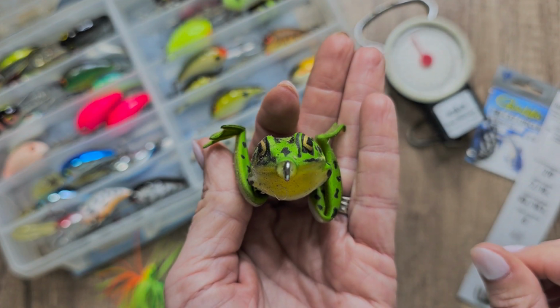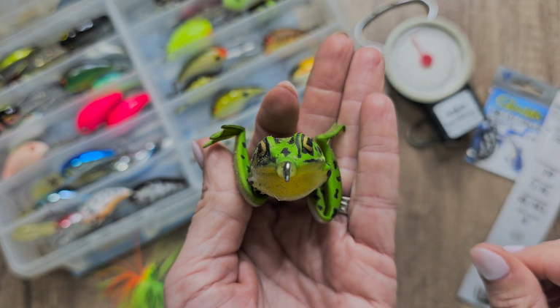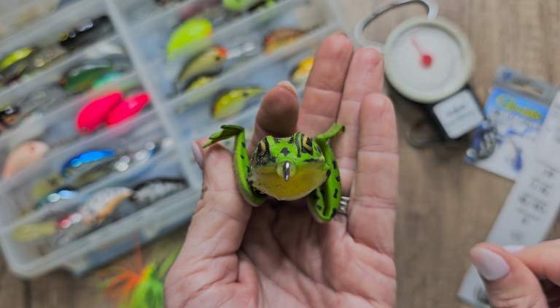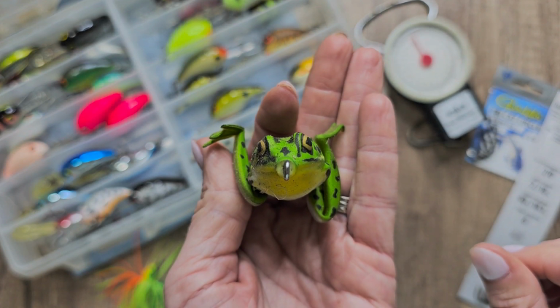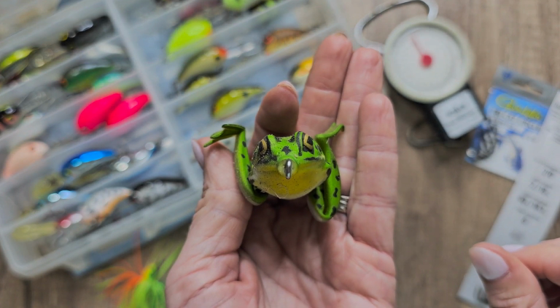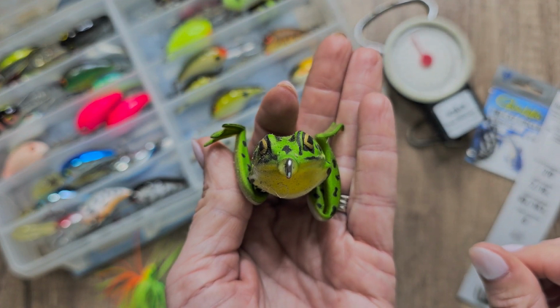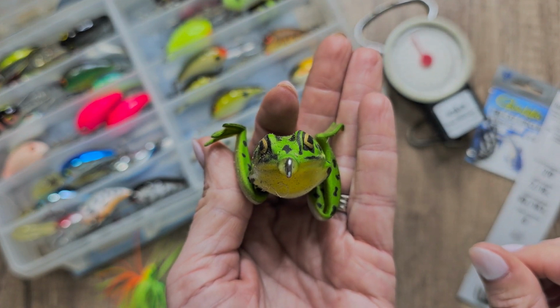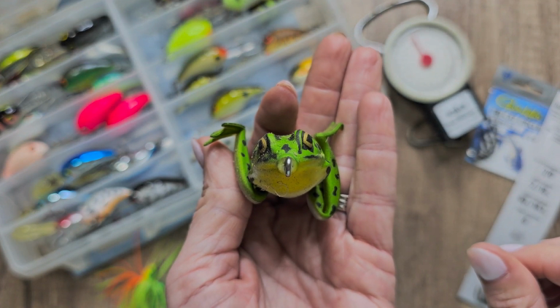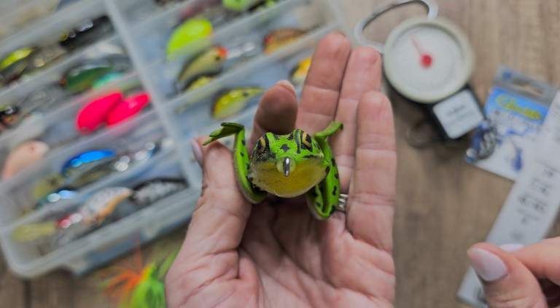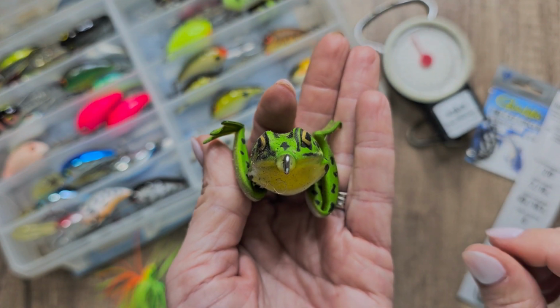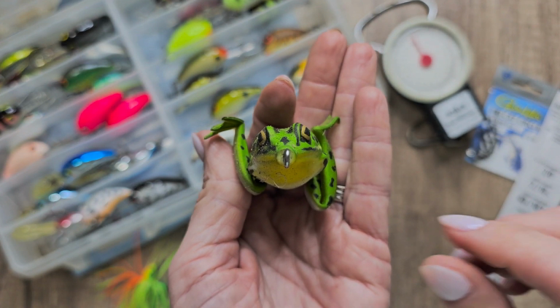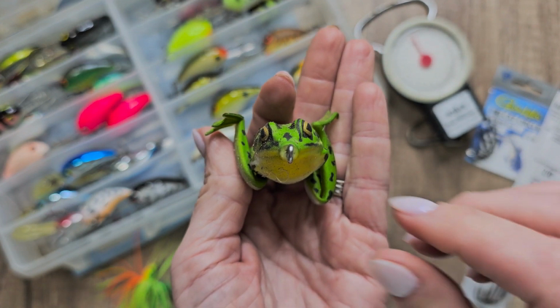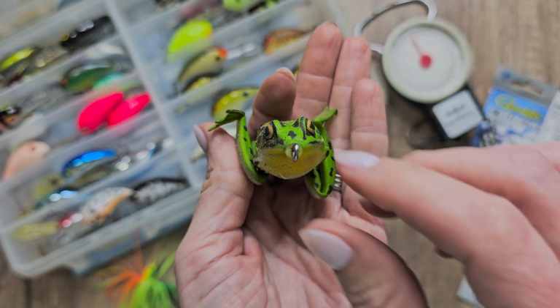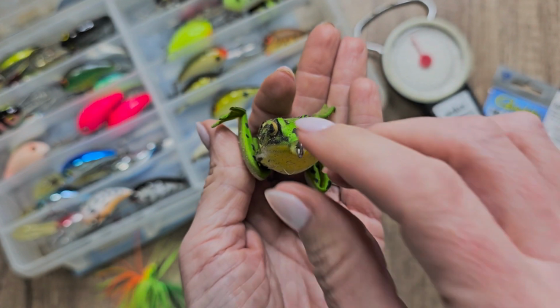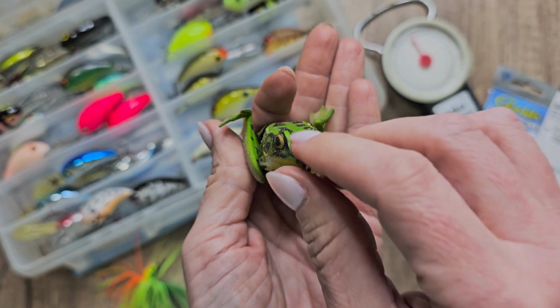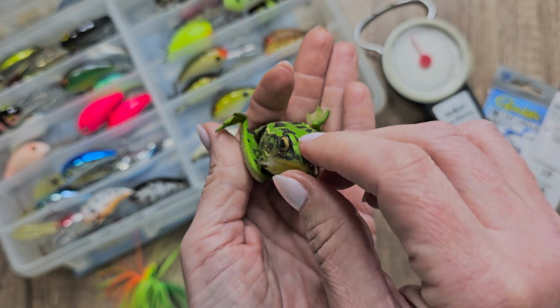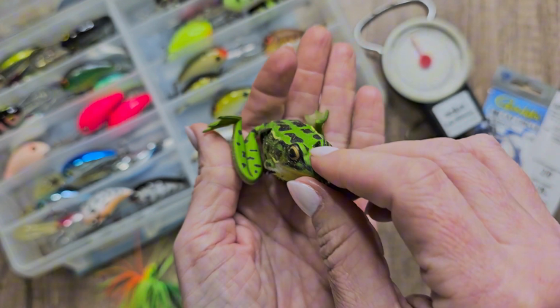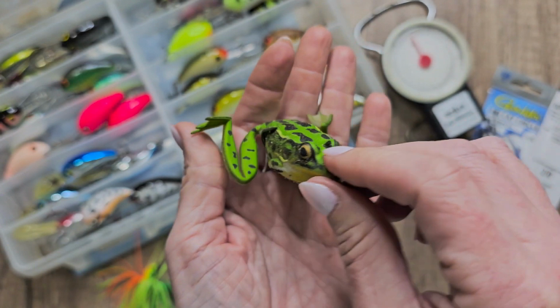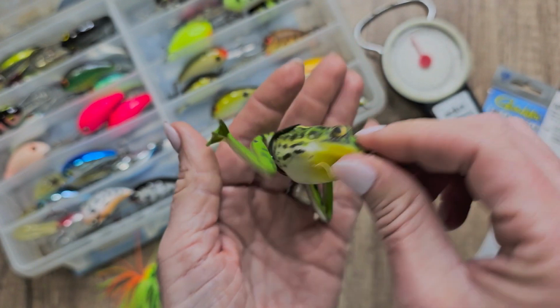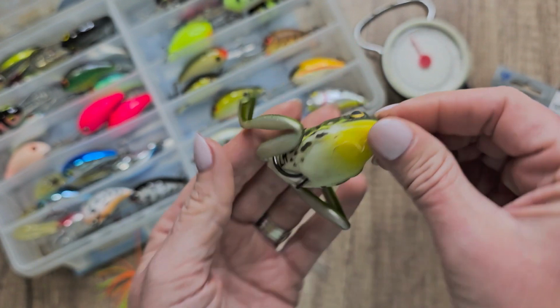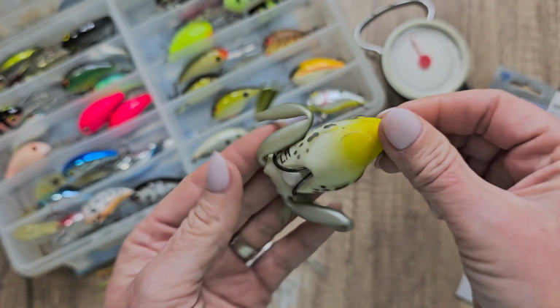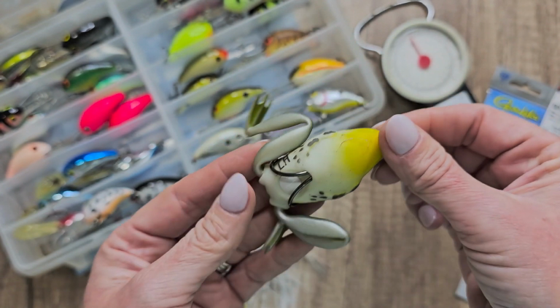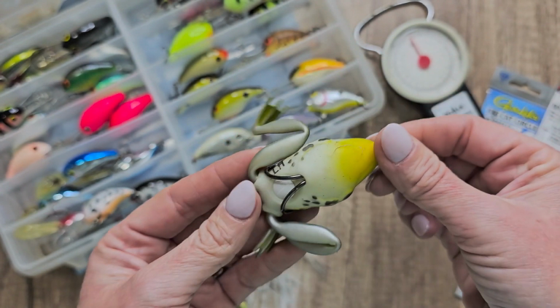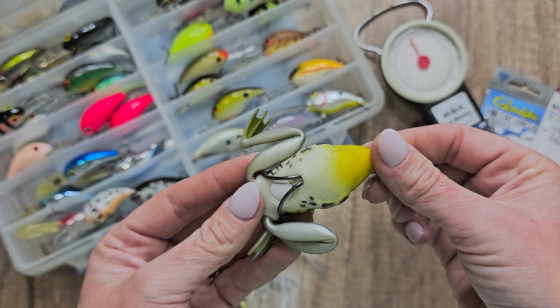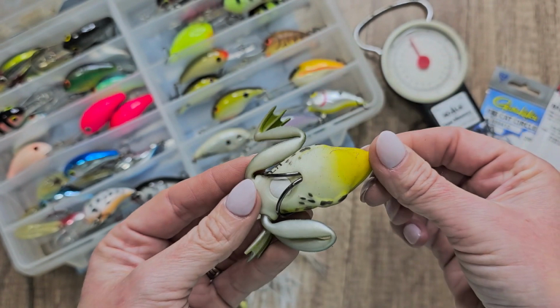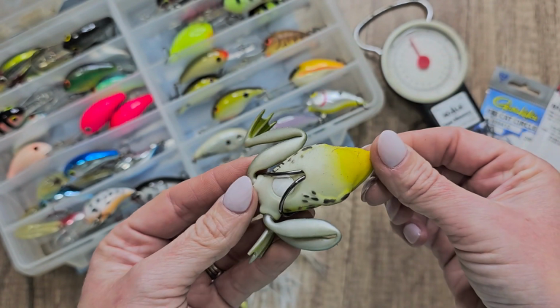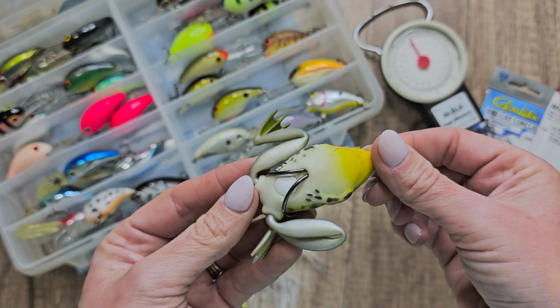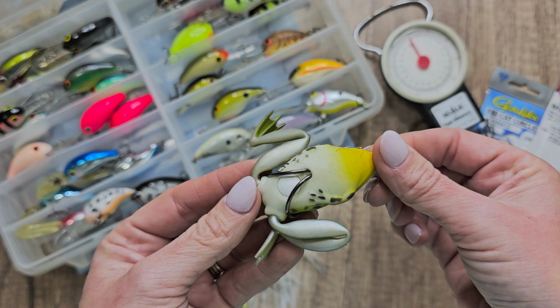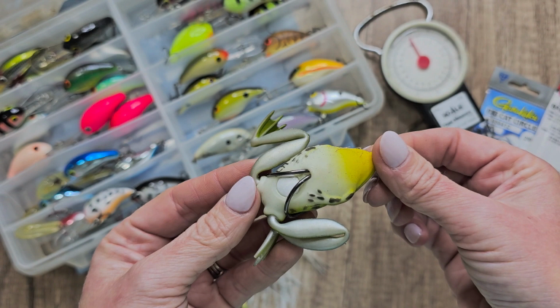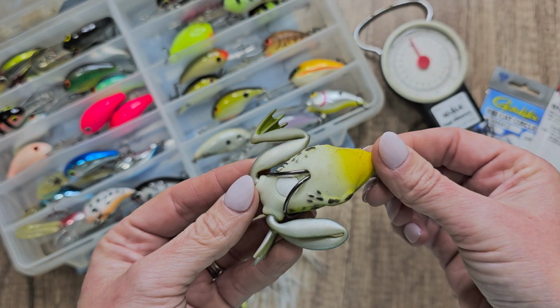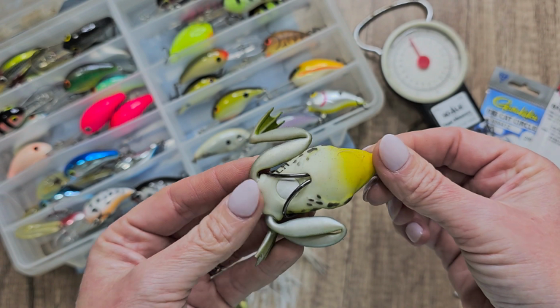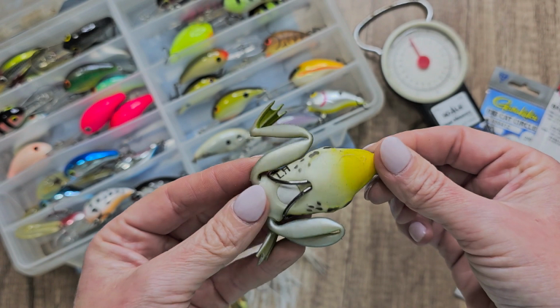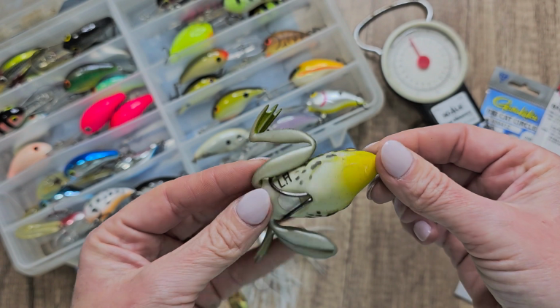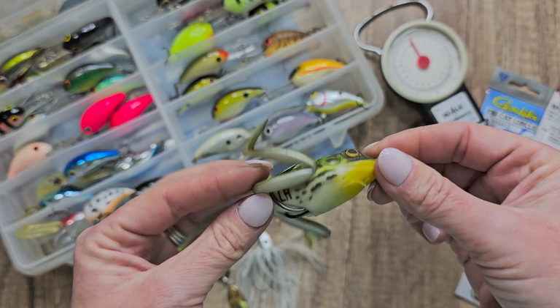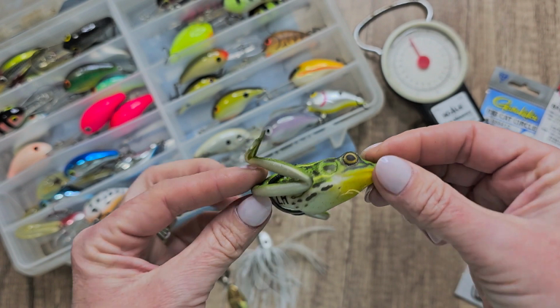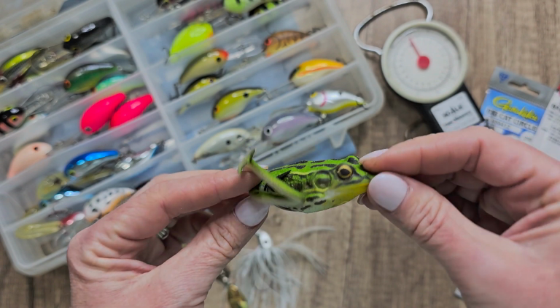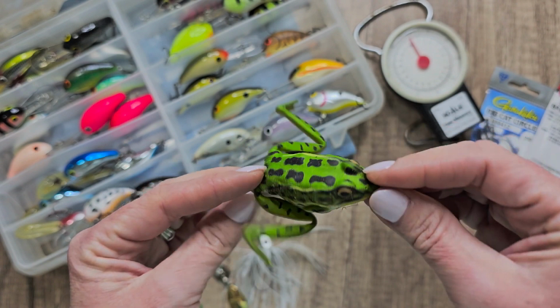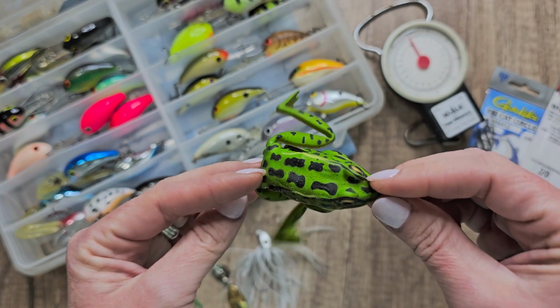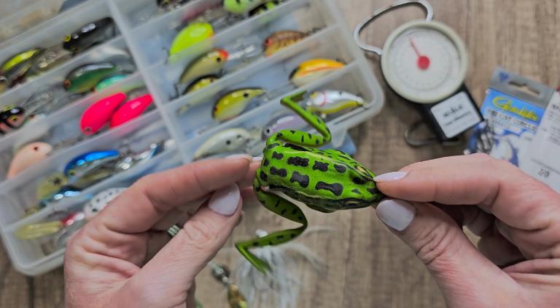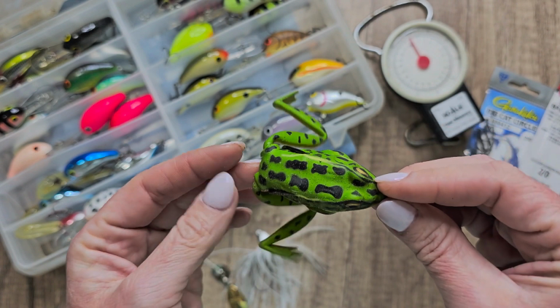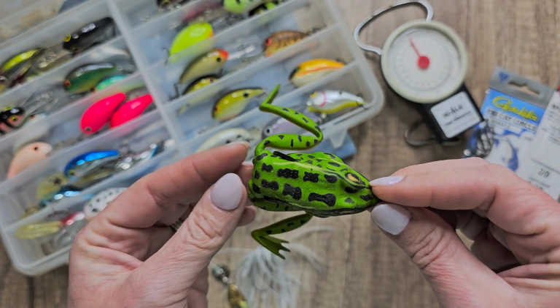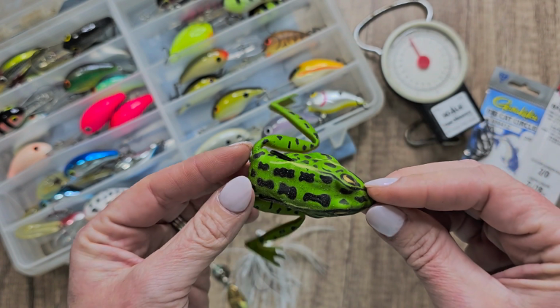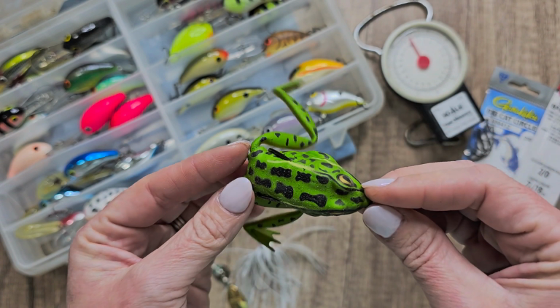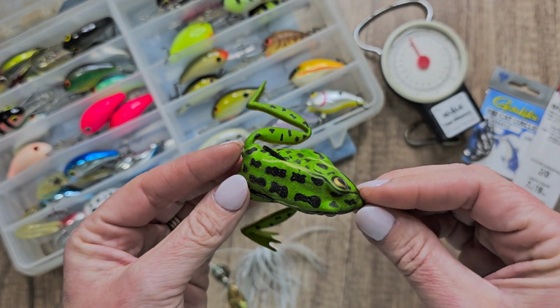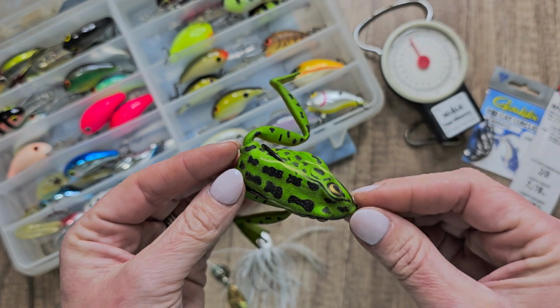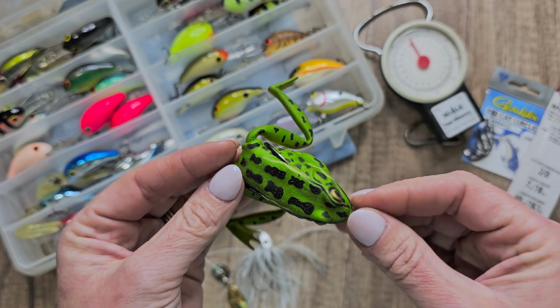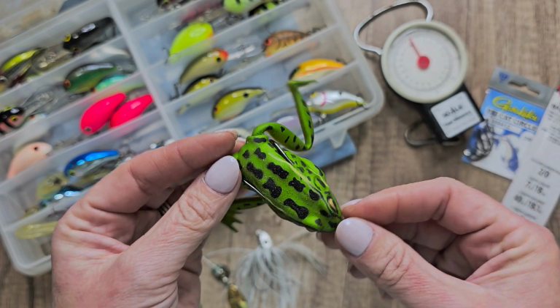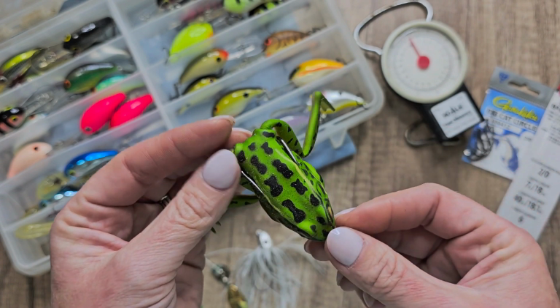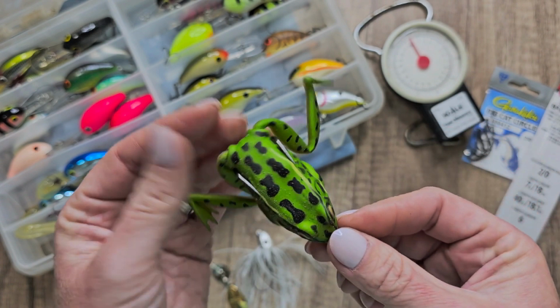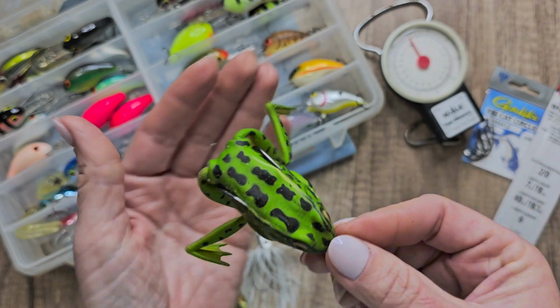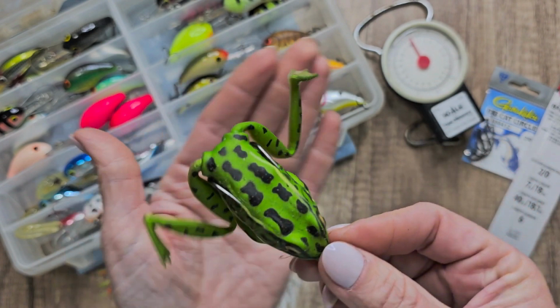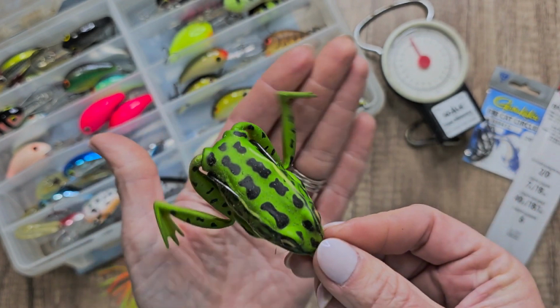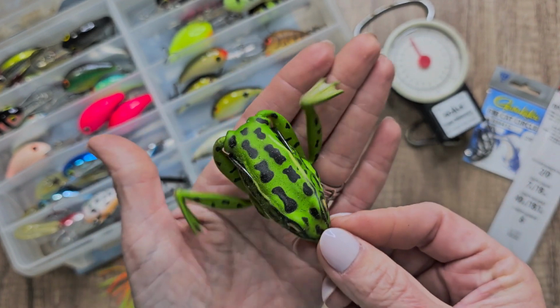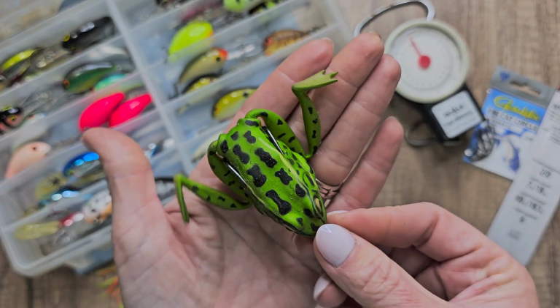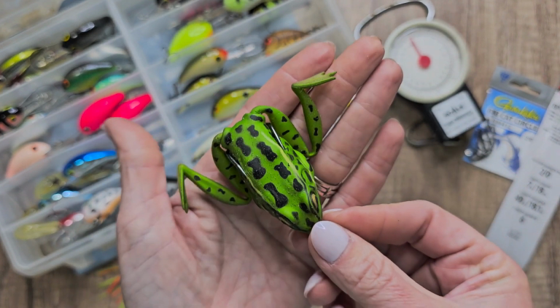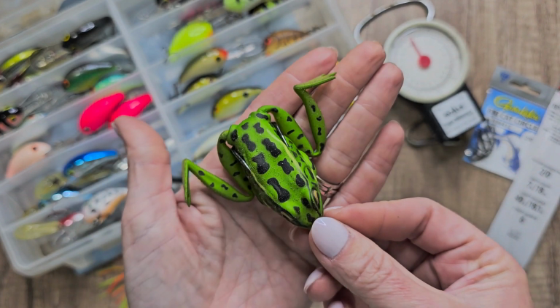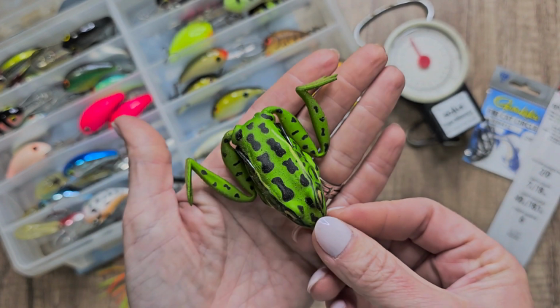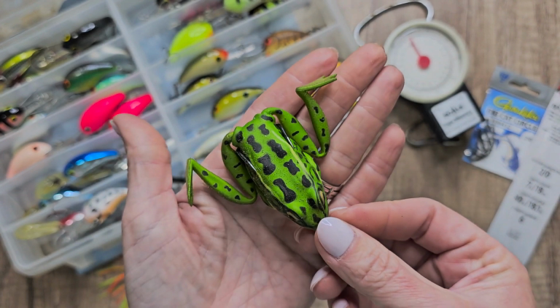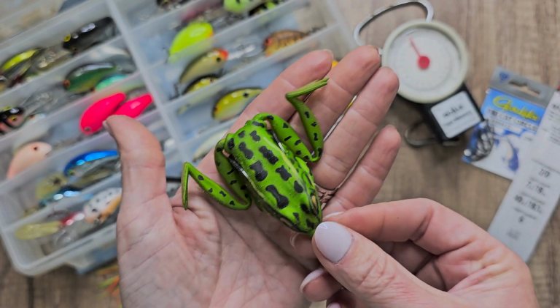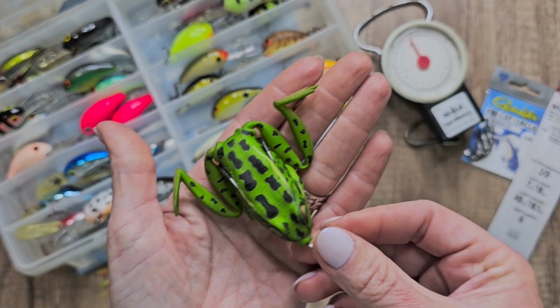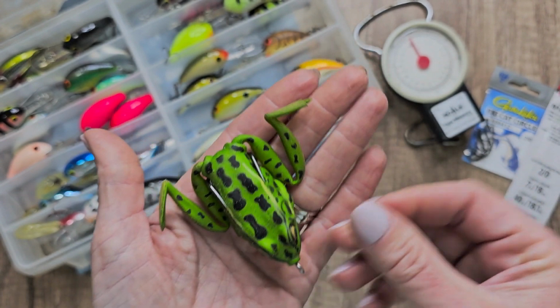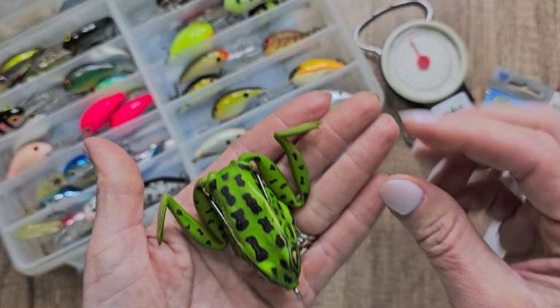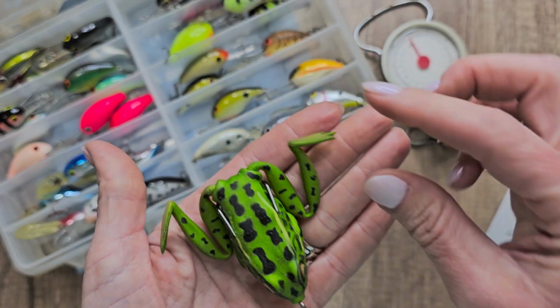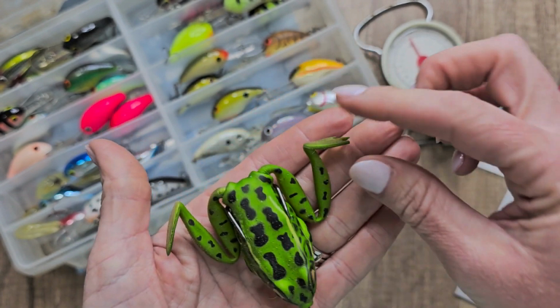When the legs are pulled, they'll go to 2.5 inches — that's fabulous. And it's got well-hidden, ultra-sharp hooks.